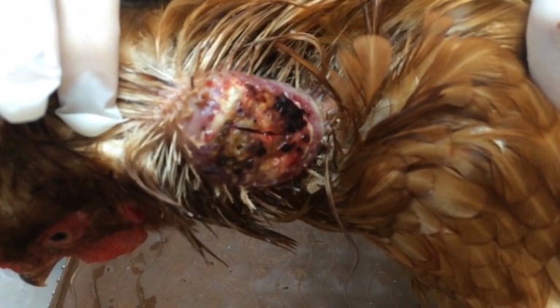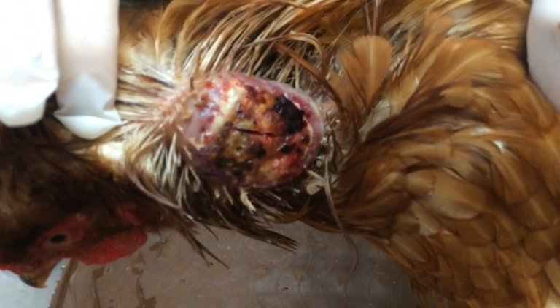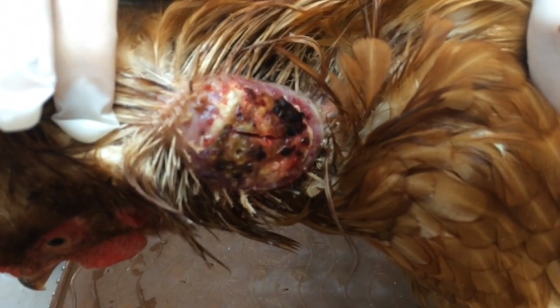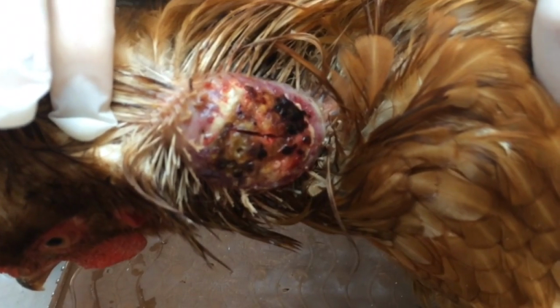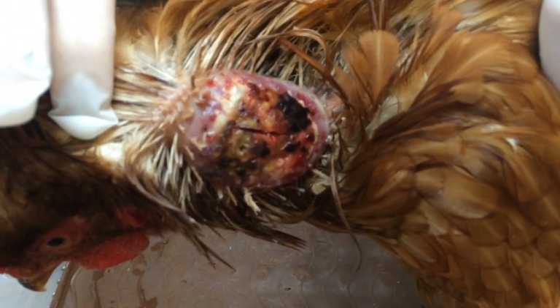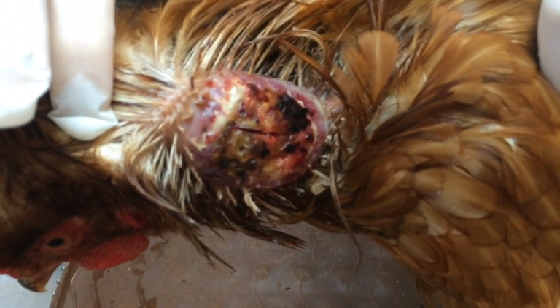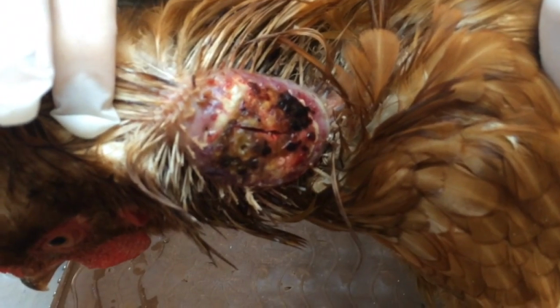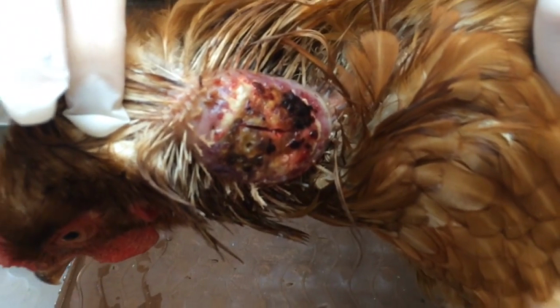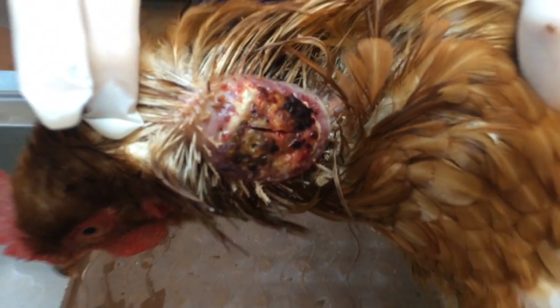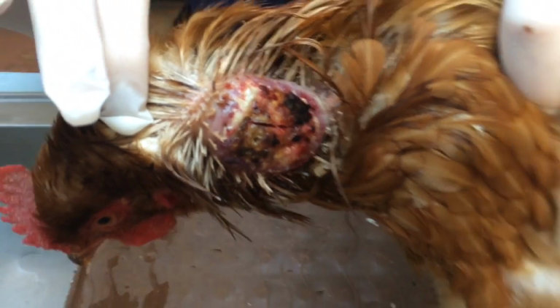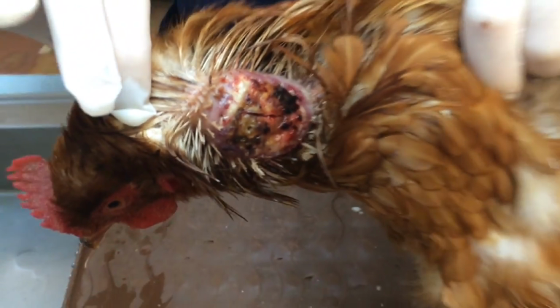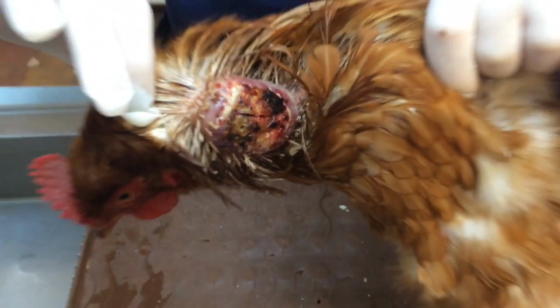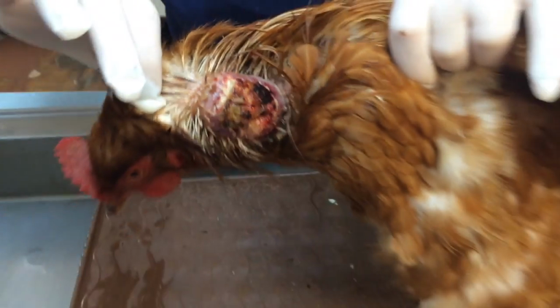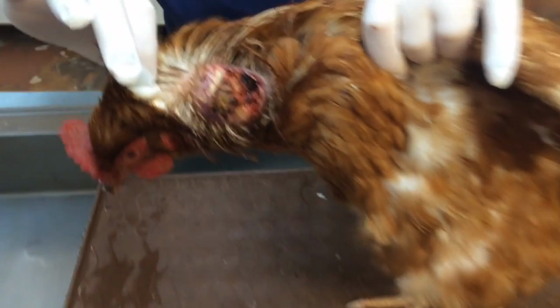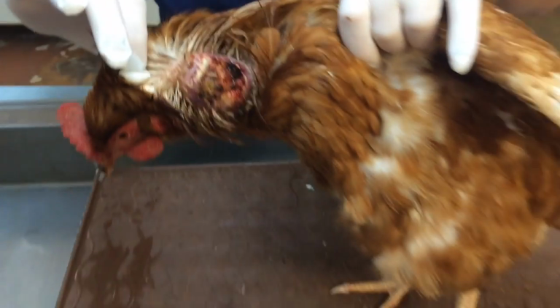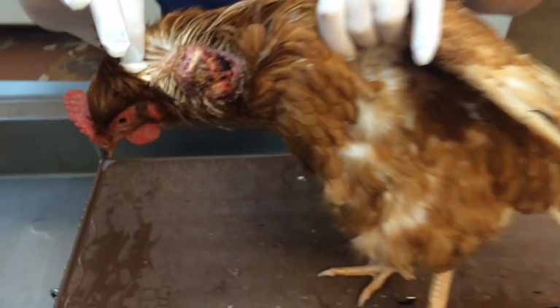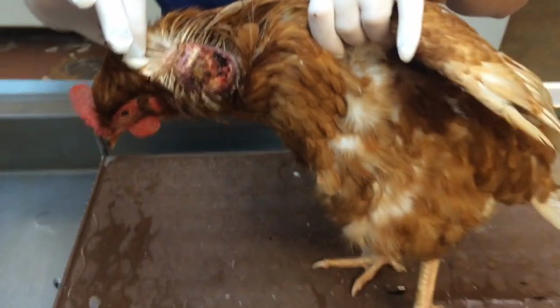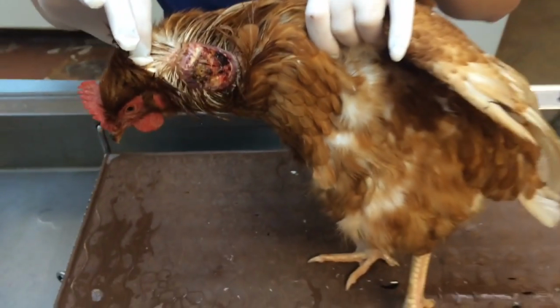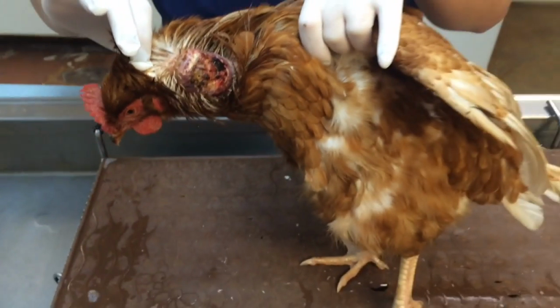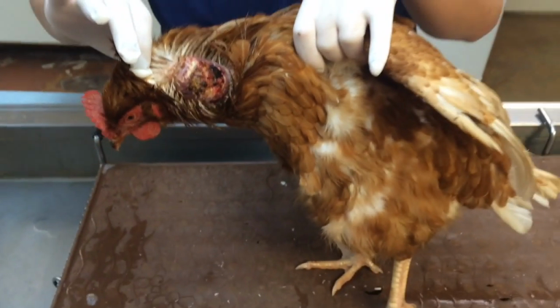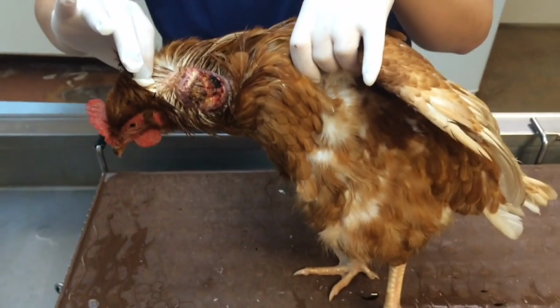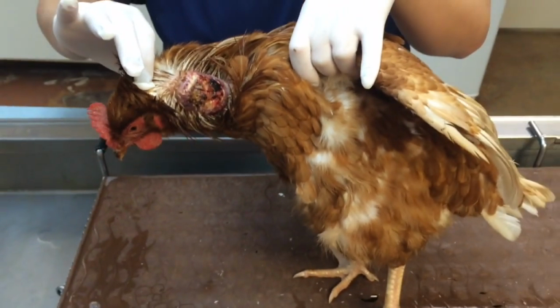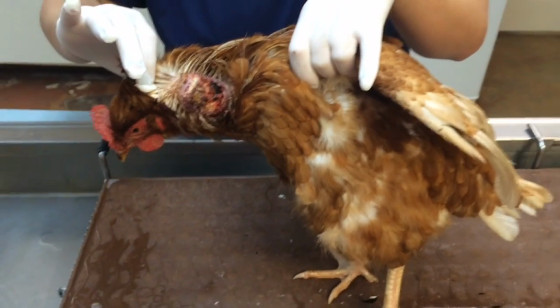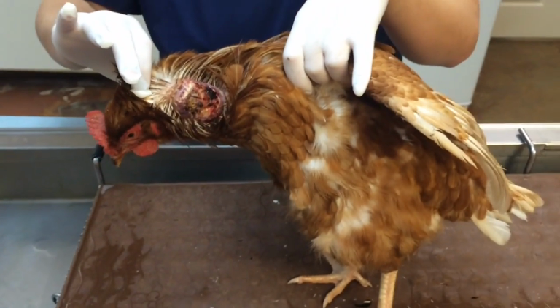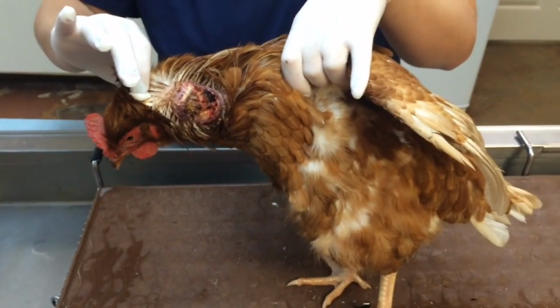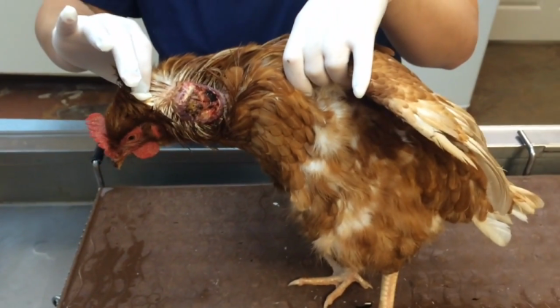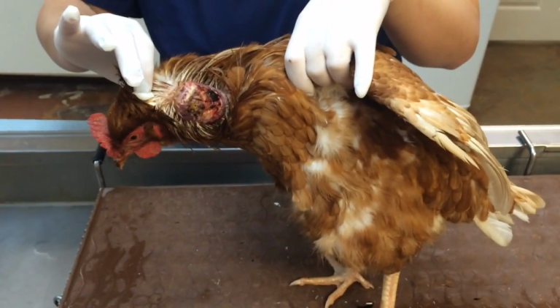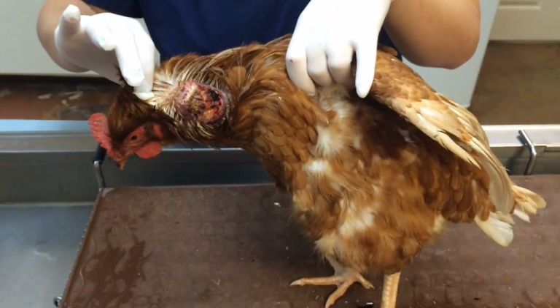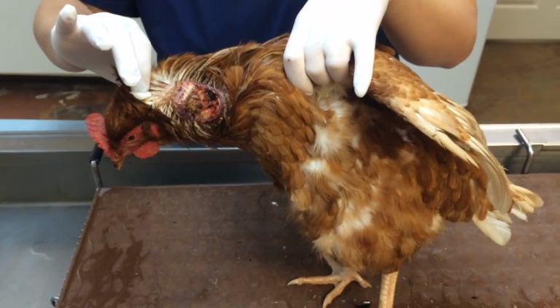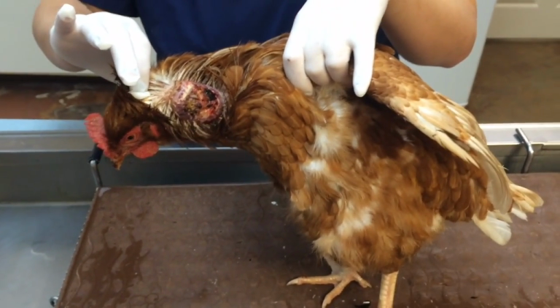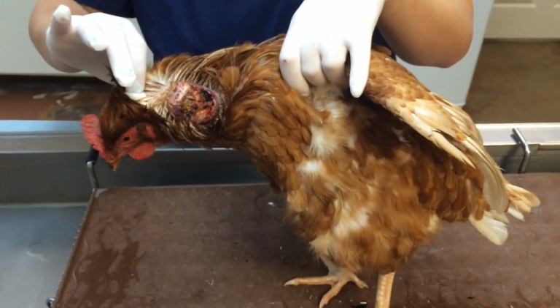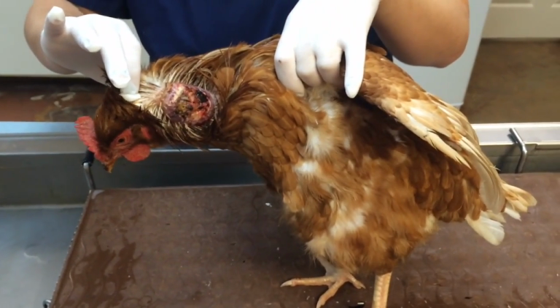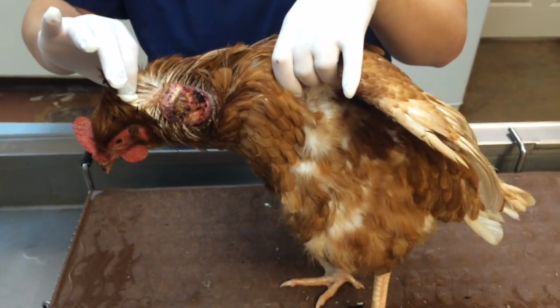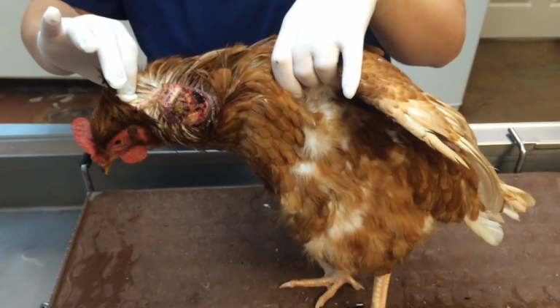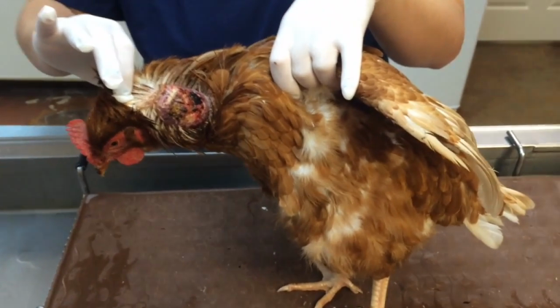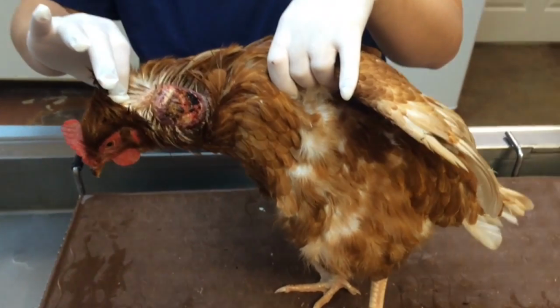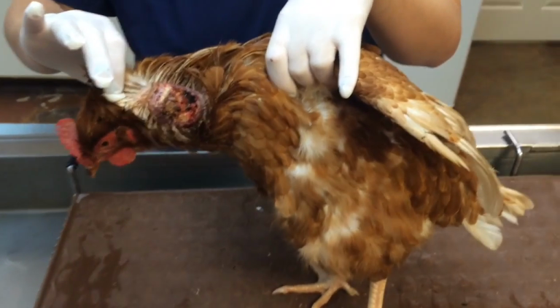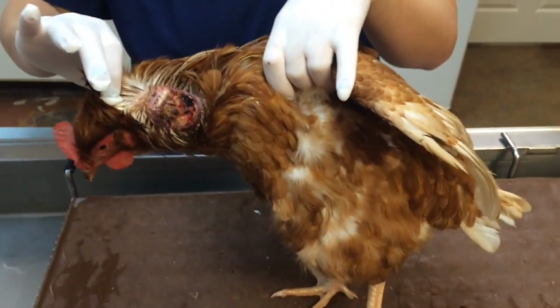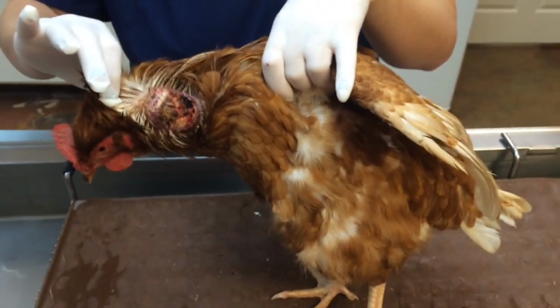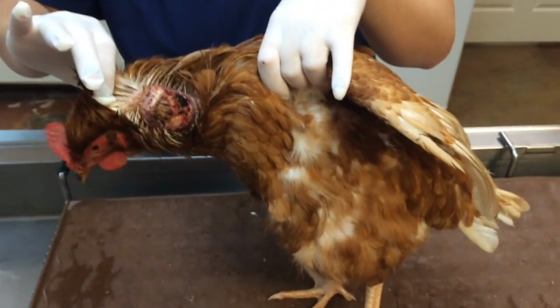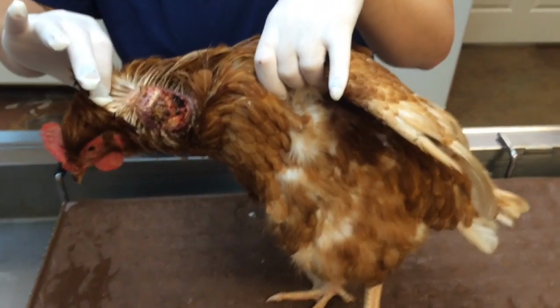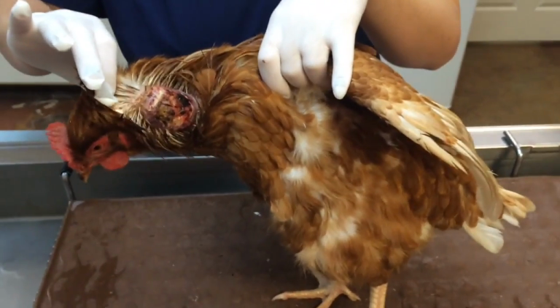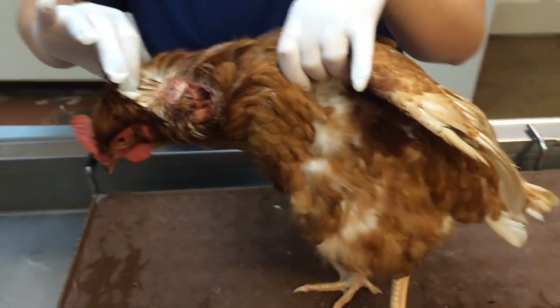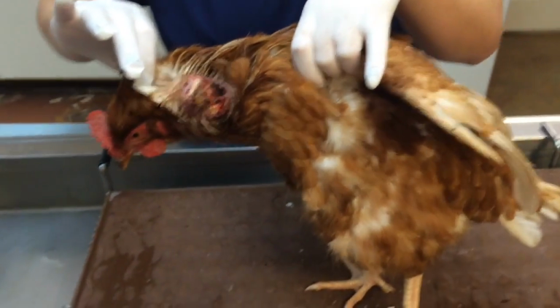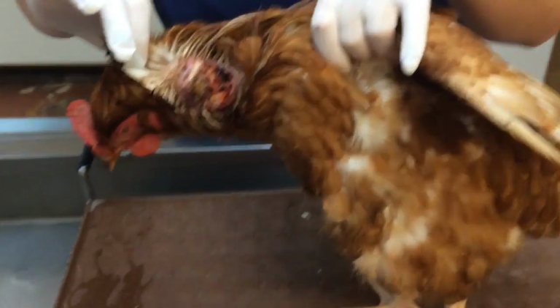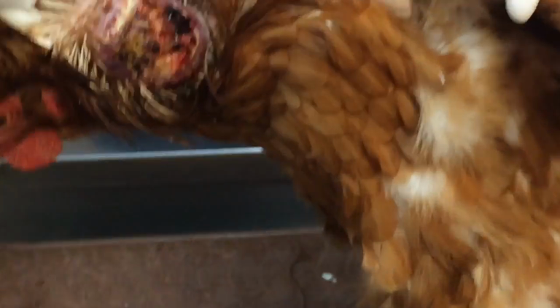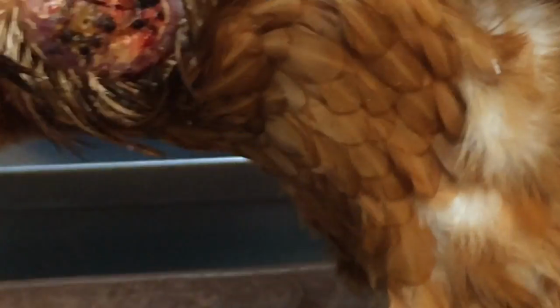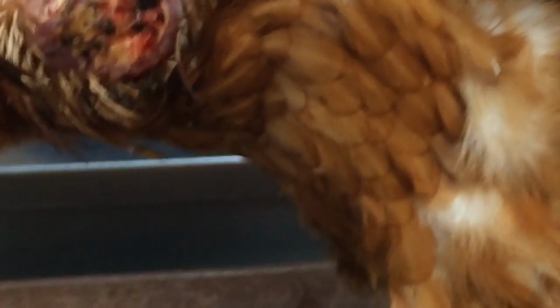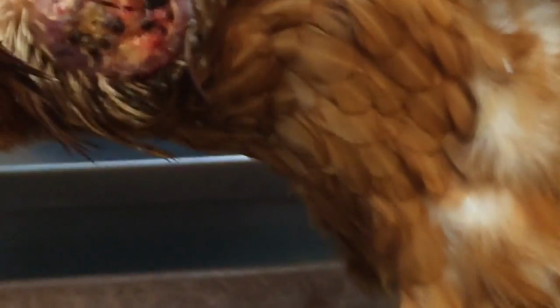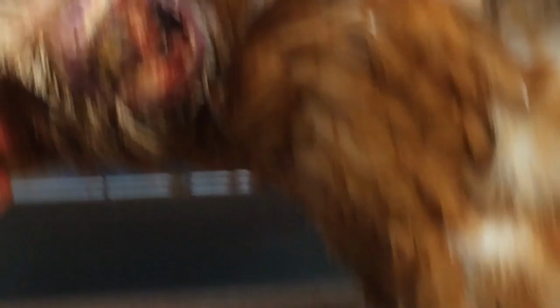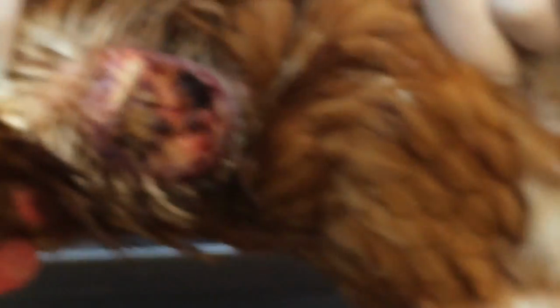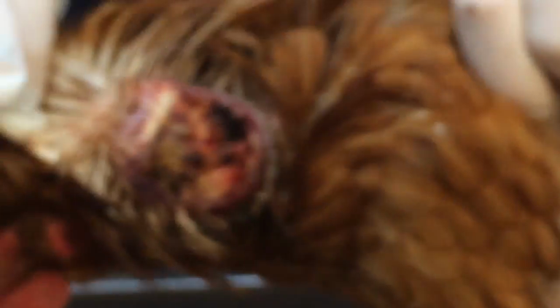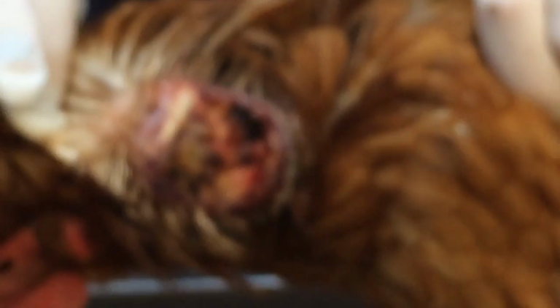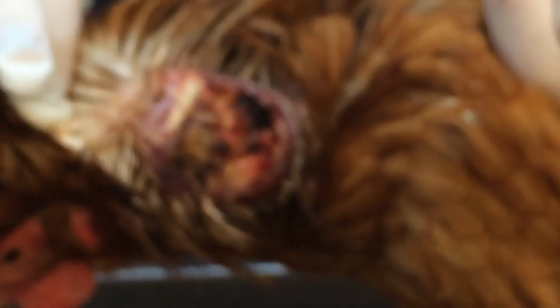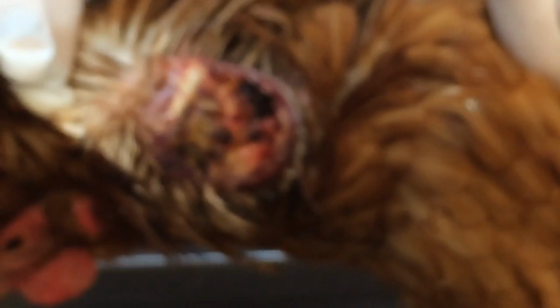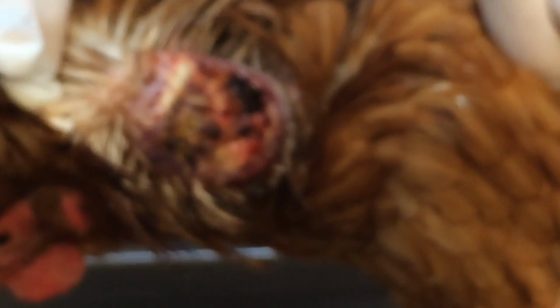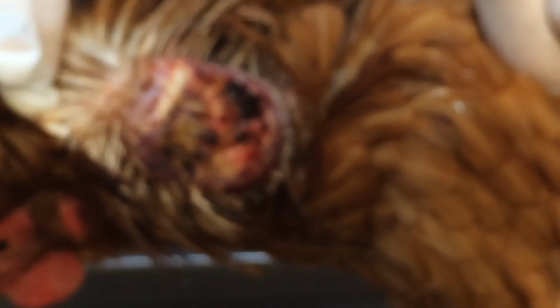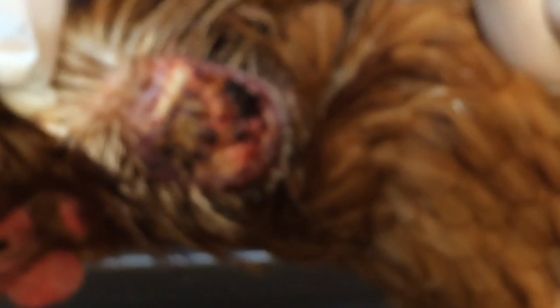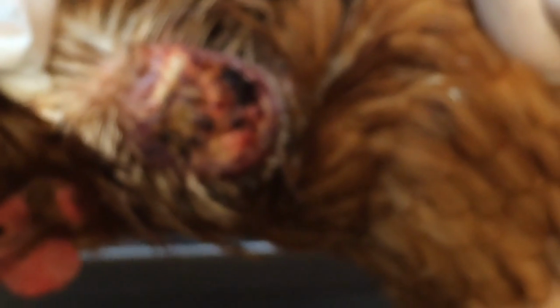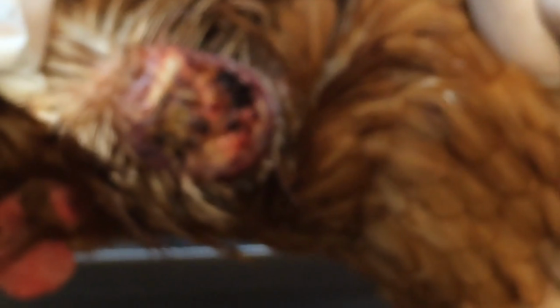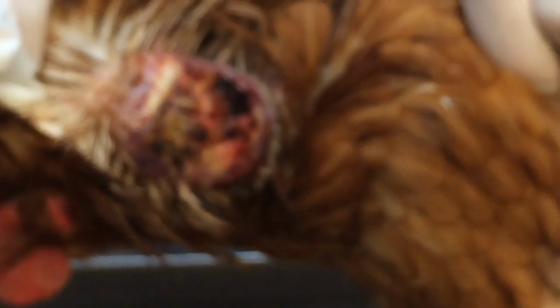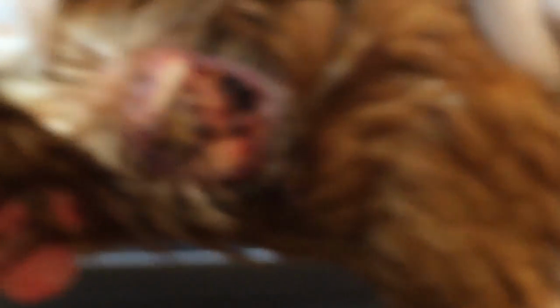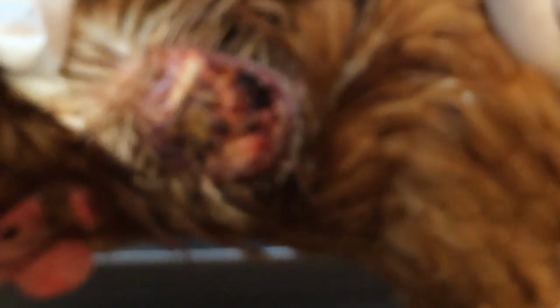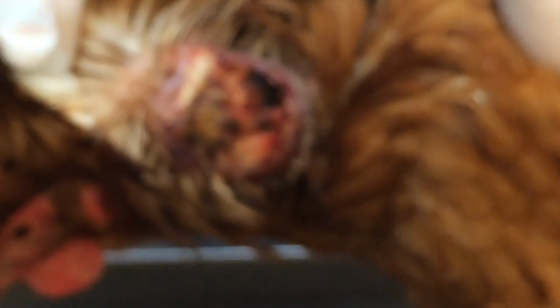We have other patients to look at too. But this is just a greater-than-a-year-old chicken, and that lump is not normal.